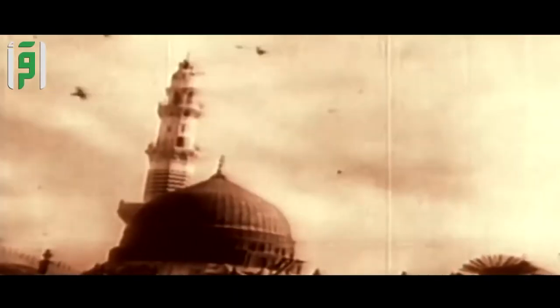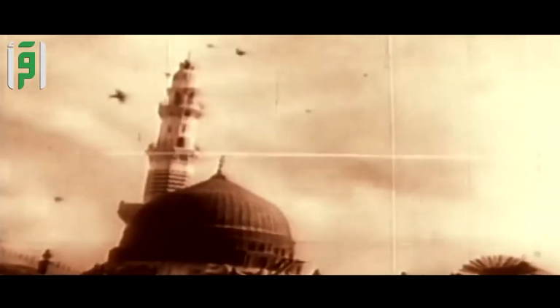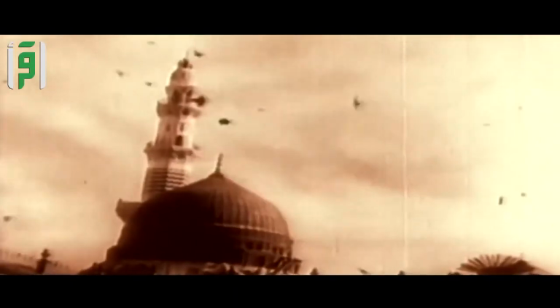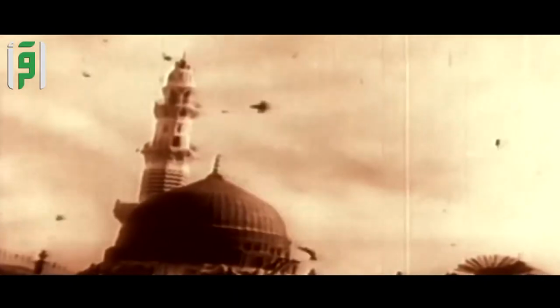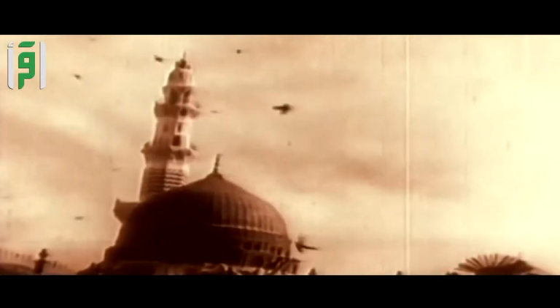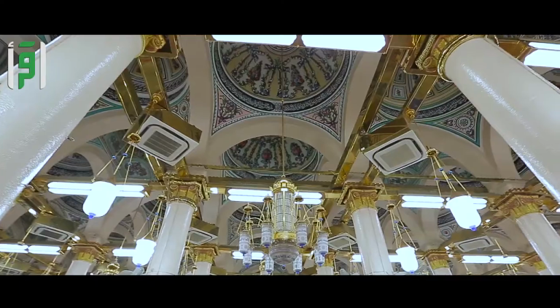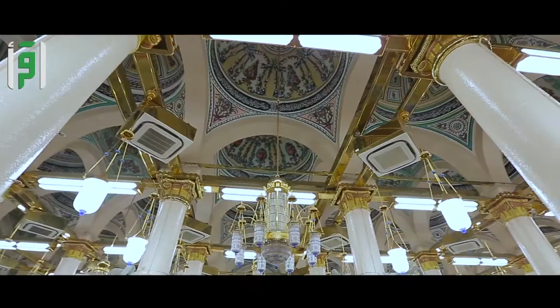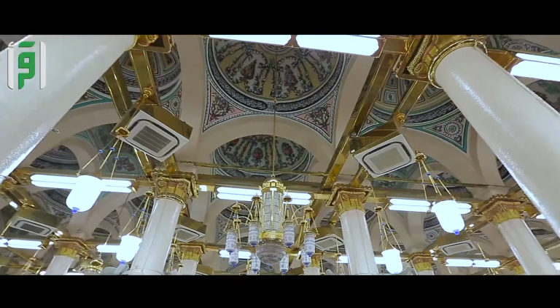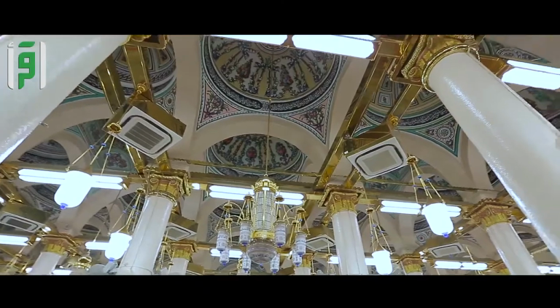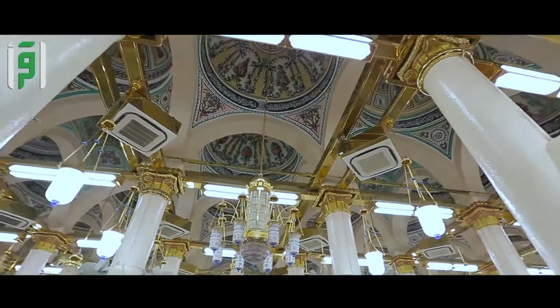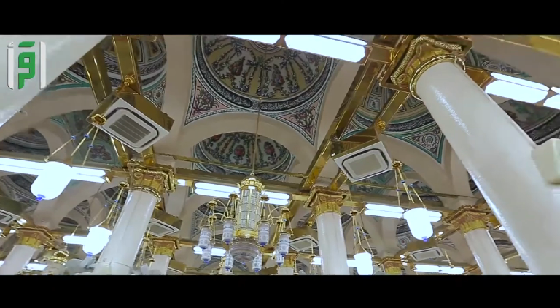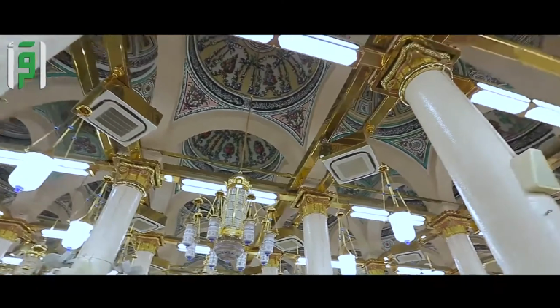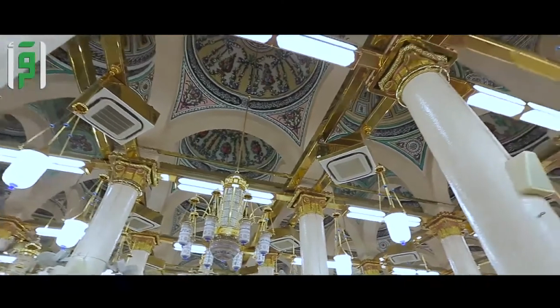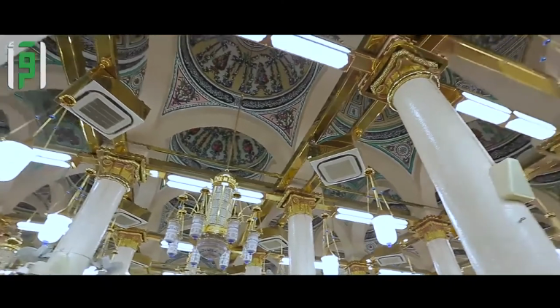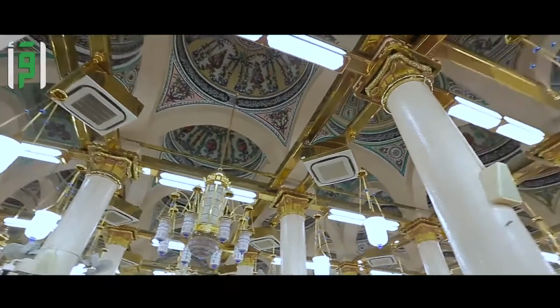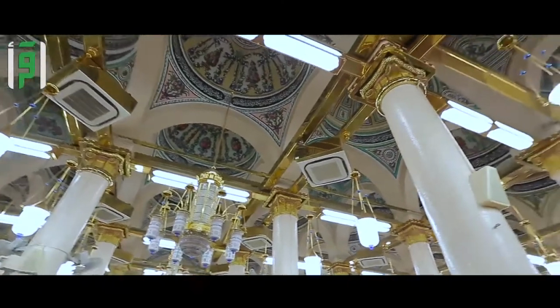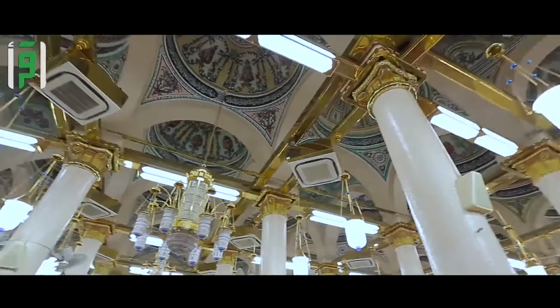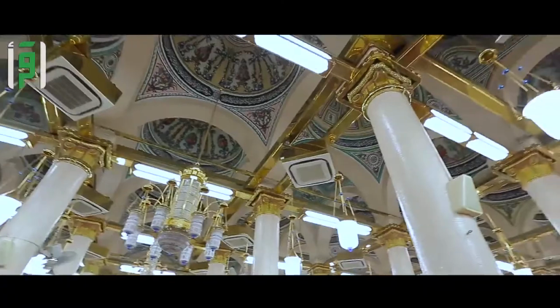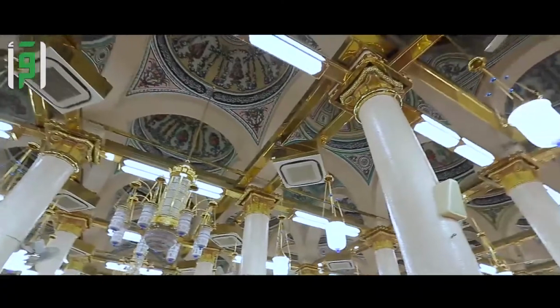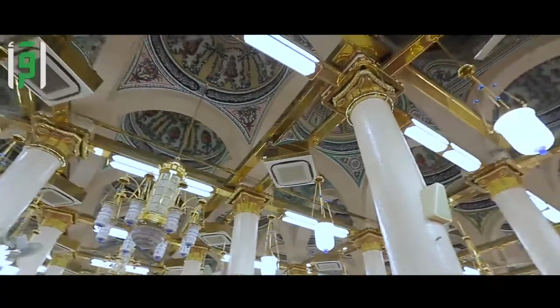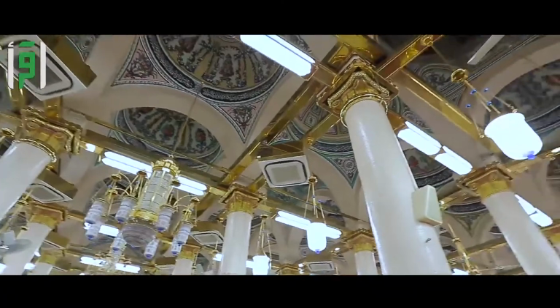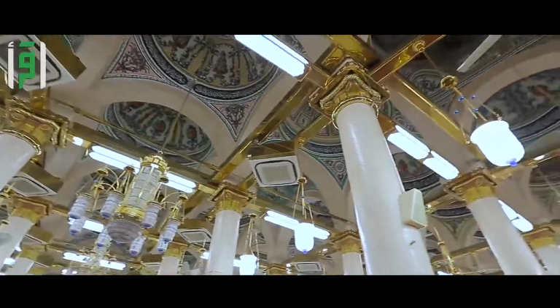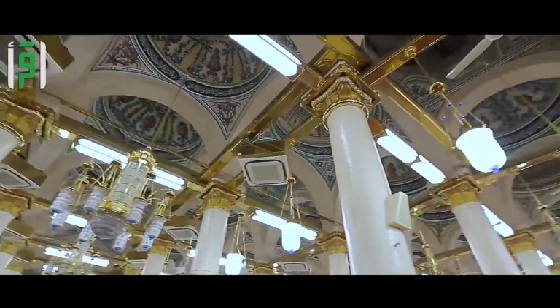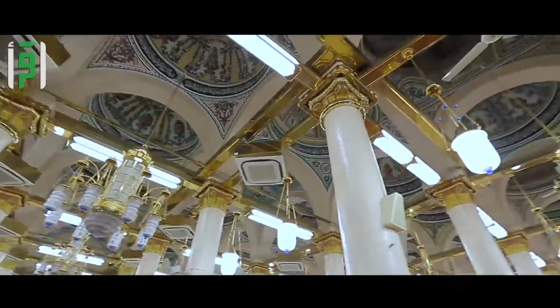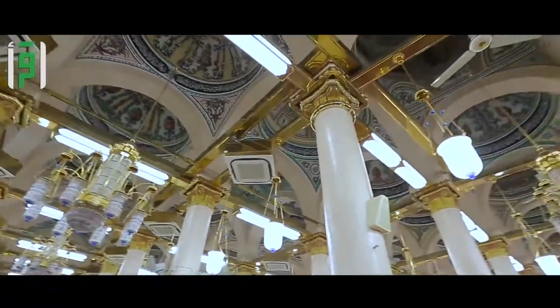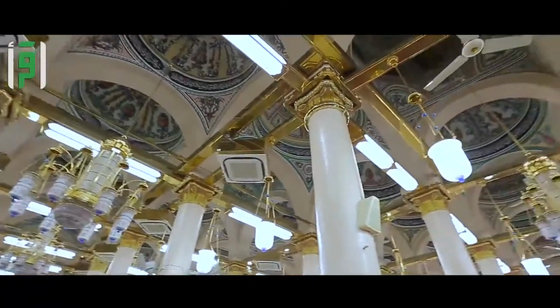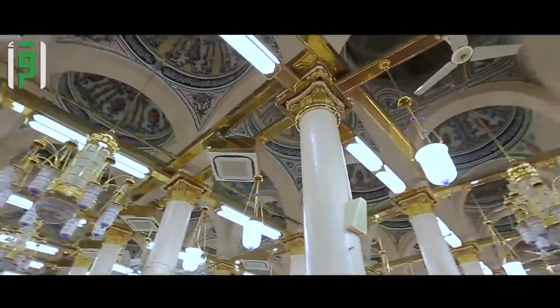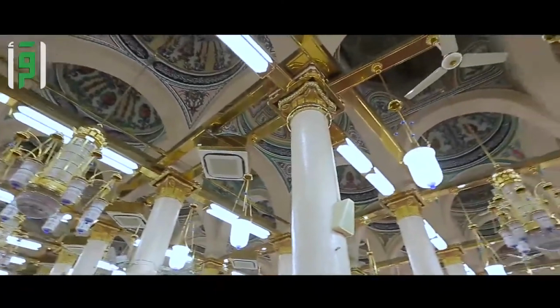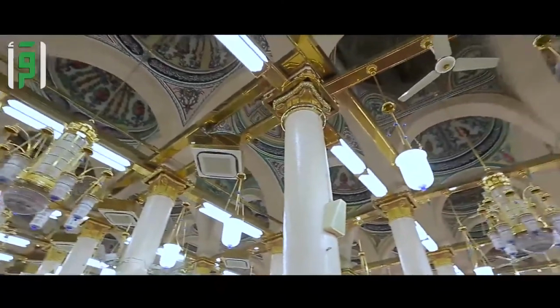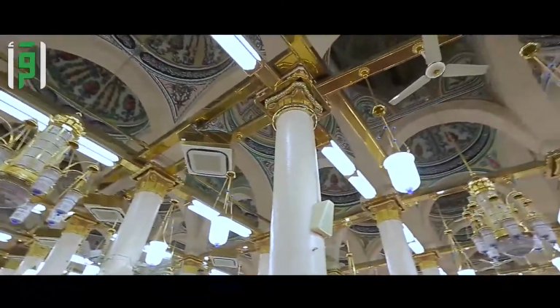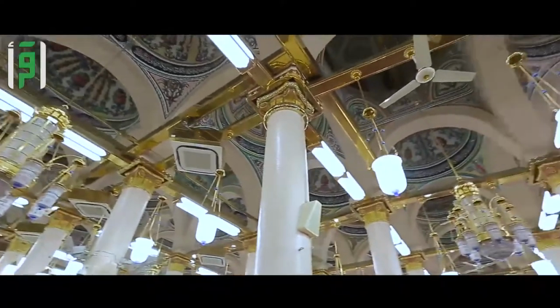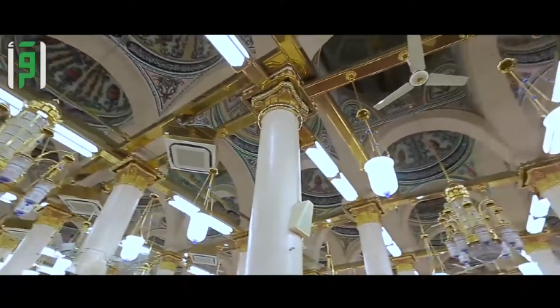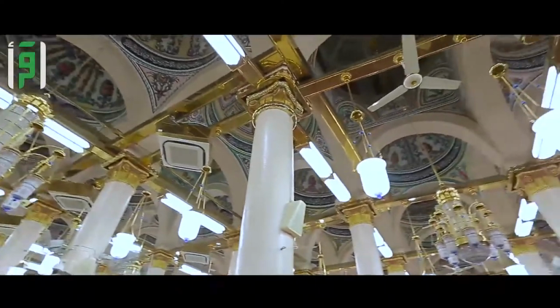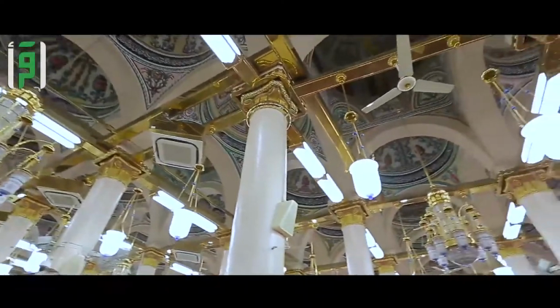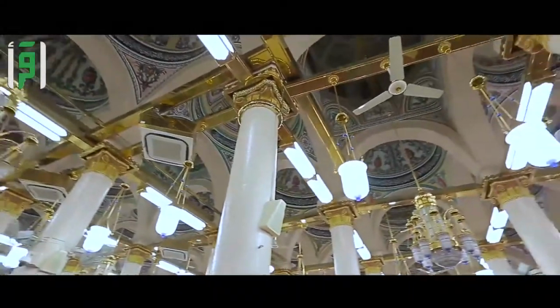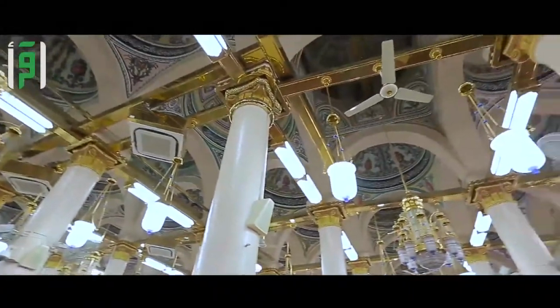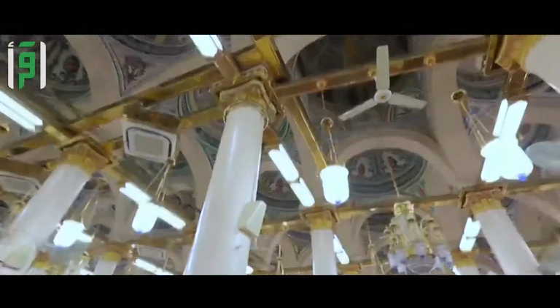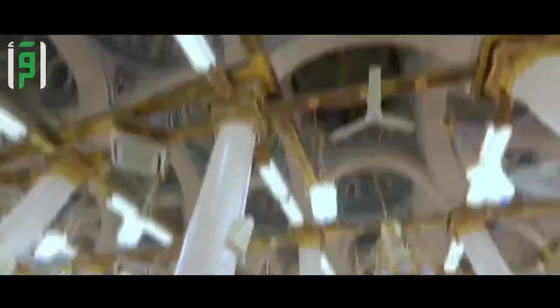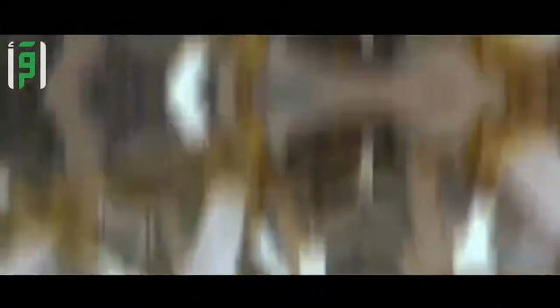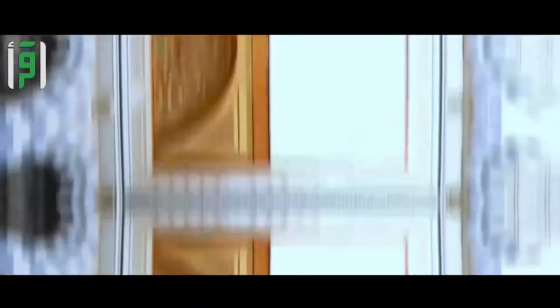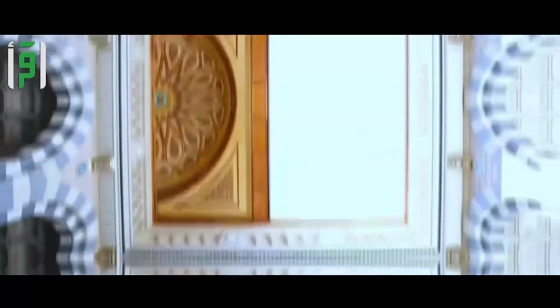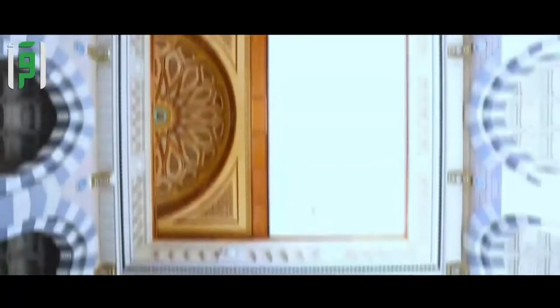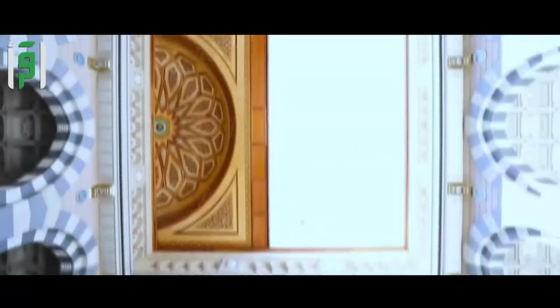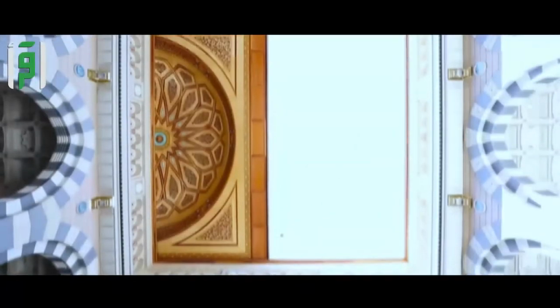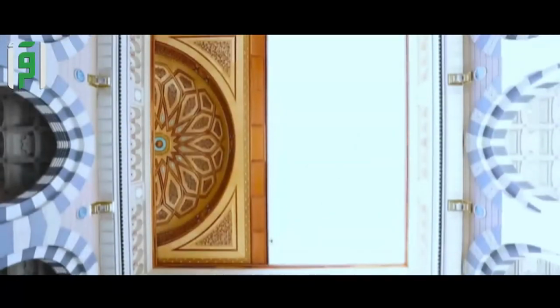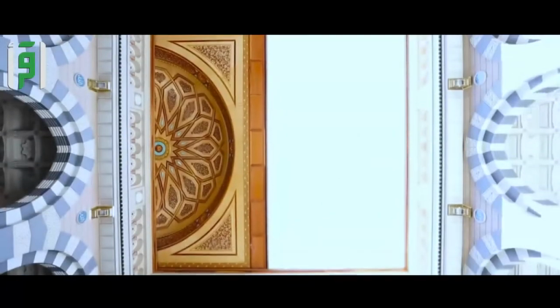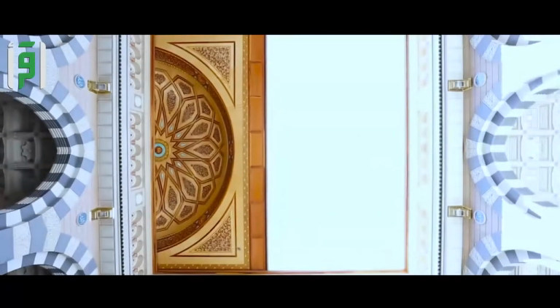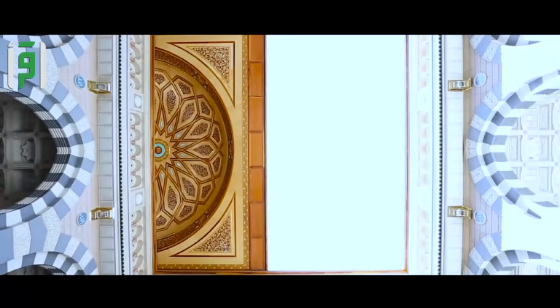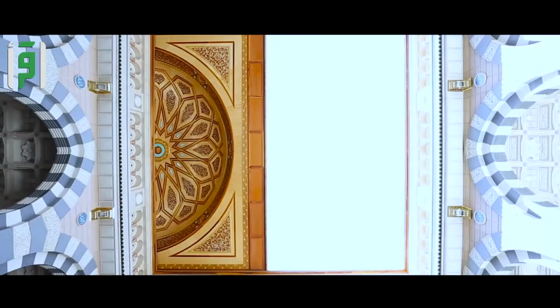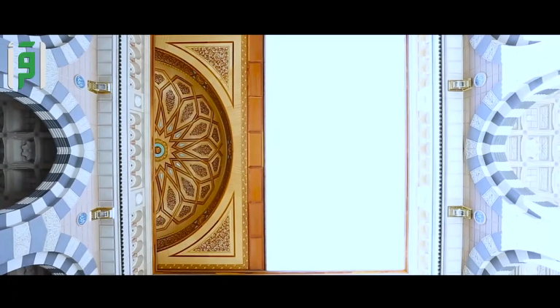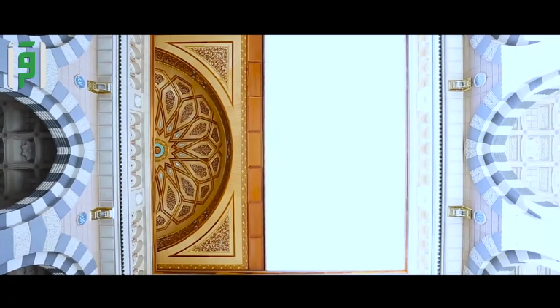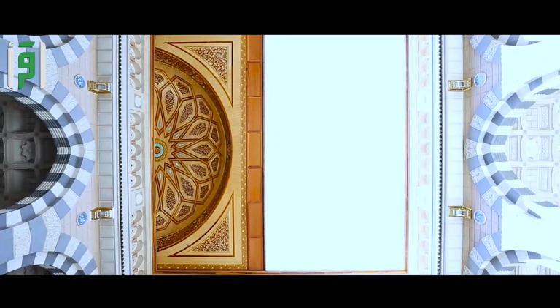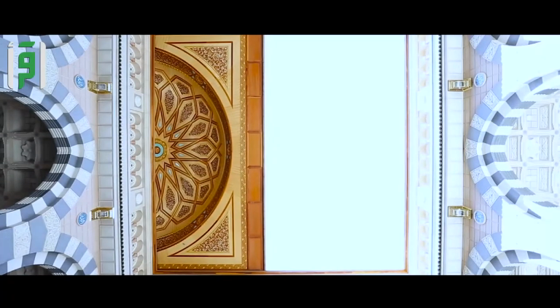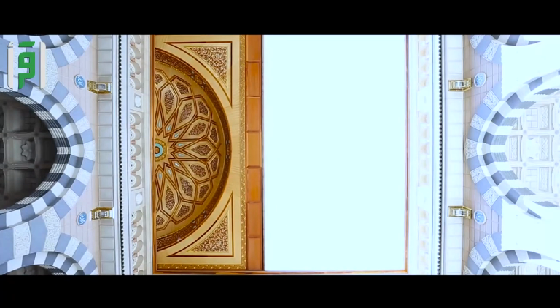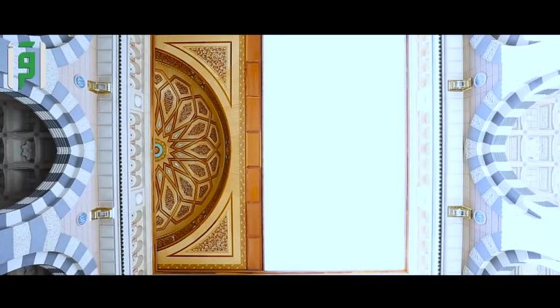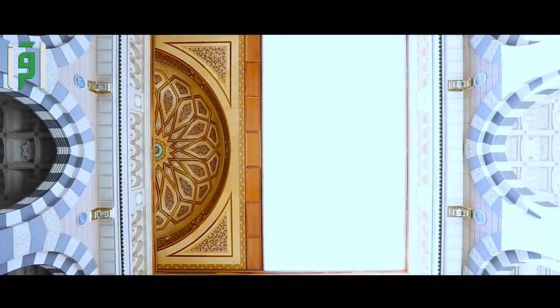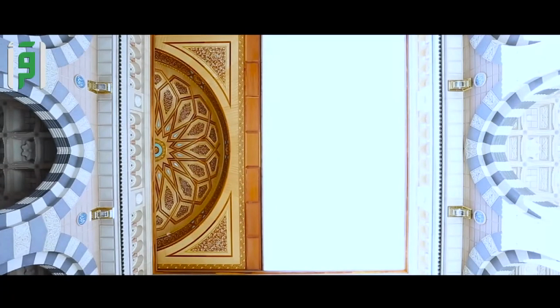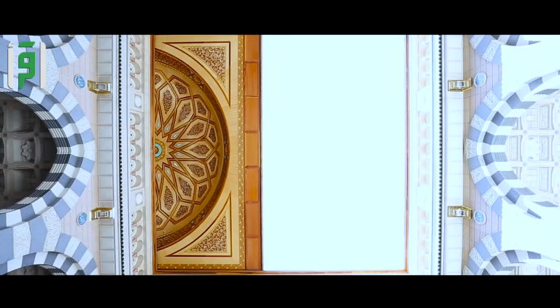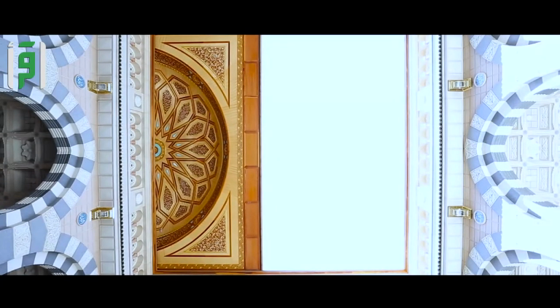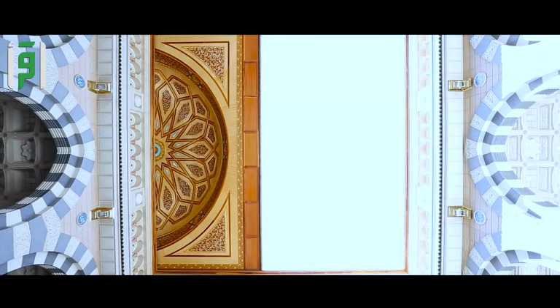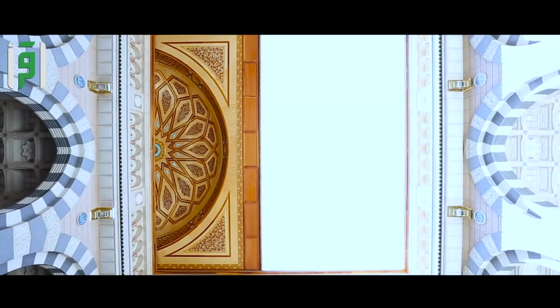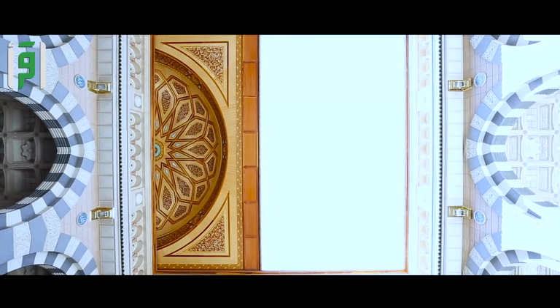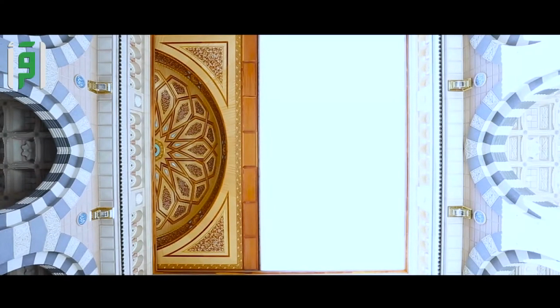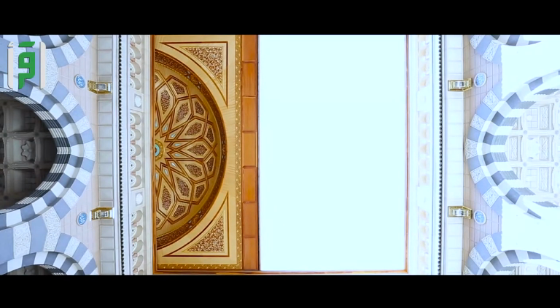The dome was cladded with lead sheets to prevent rainwater from leaking into the room. The movable domes of the Prophet's Mosque are a unique landmark and aspect of modern development.